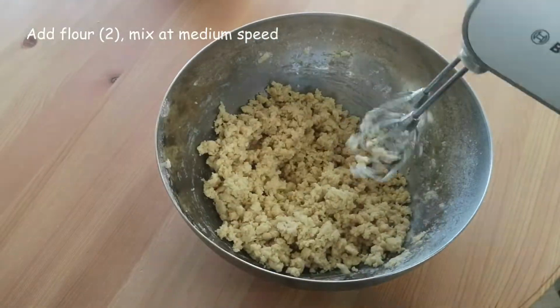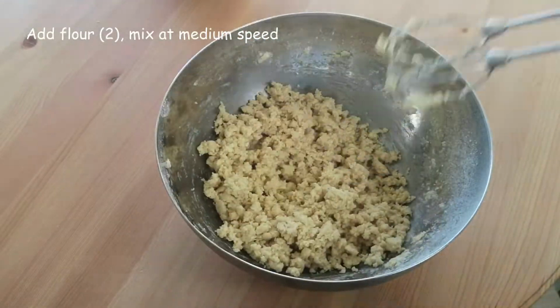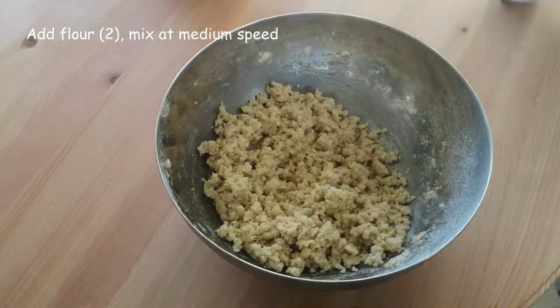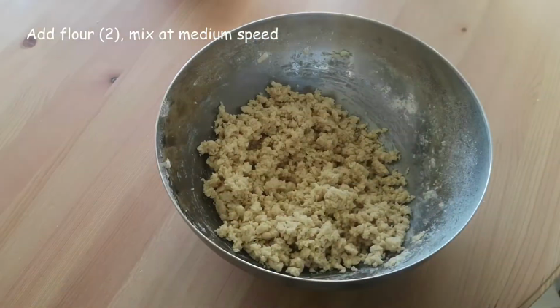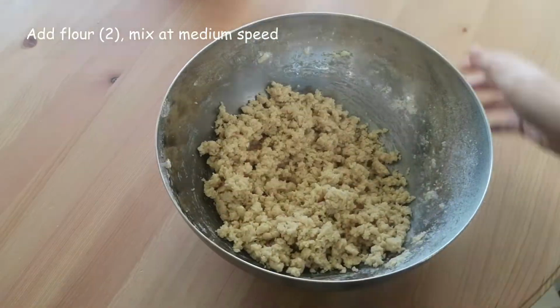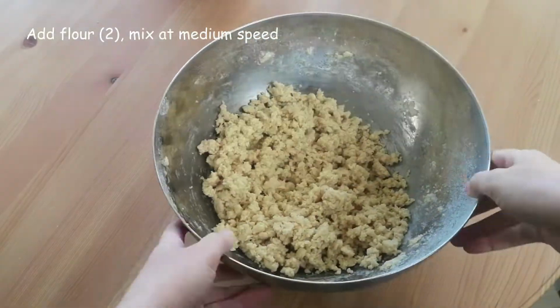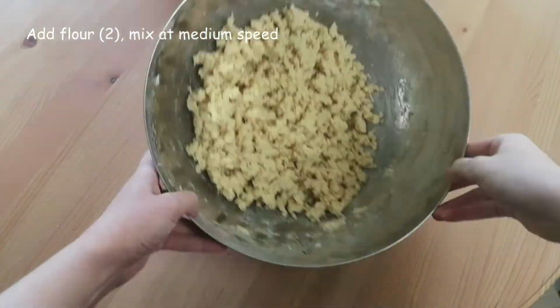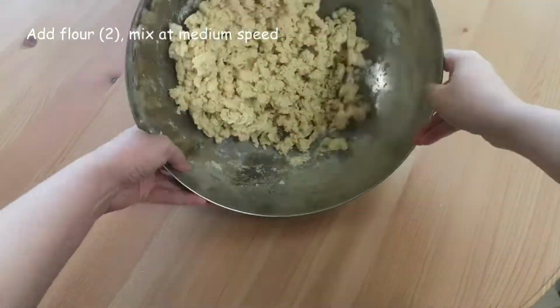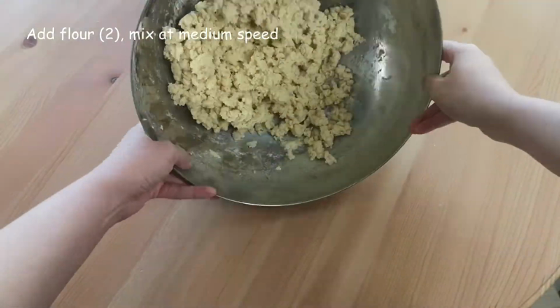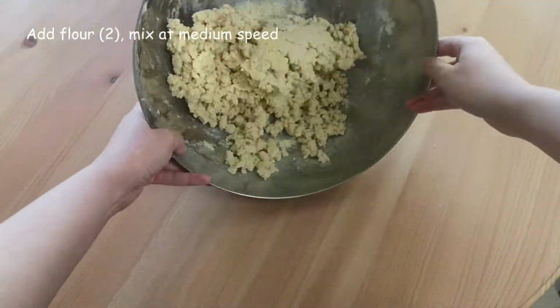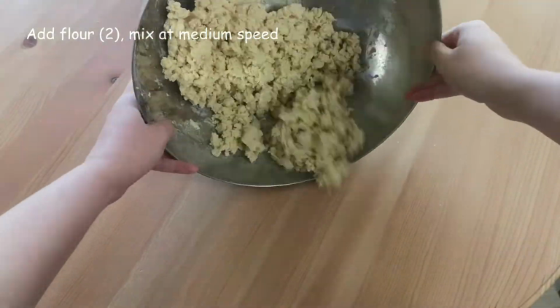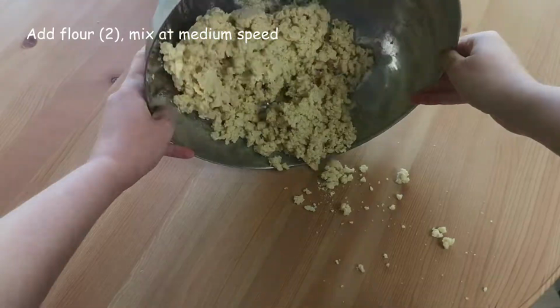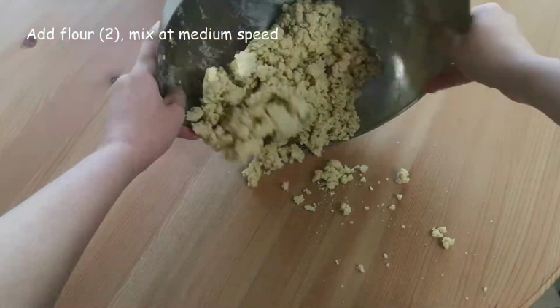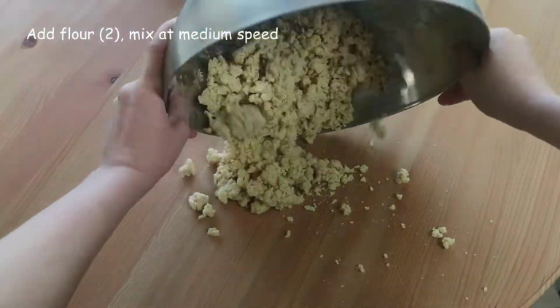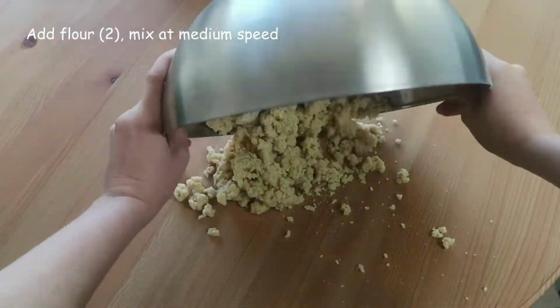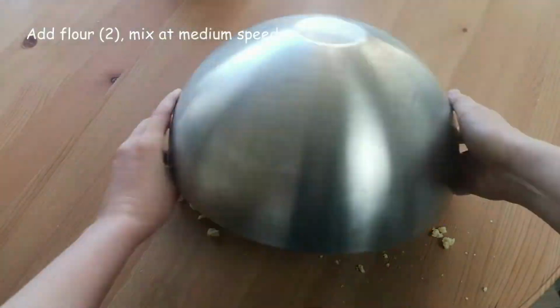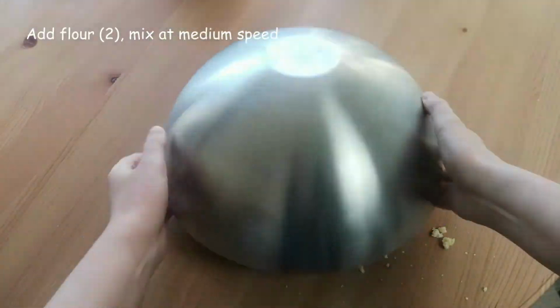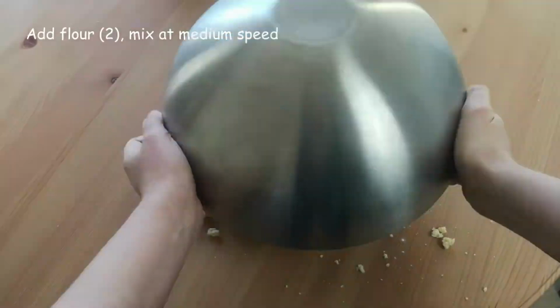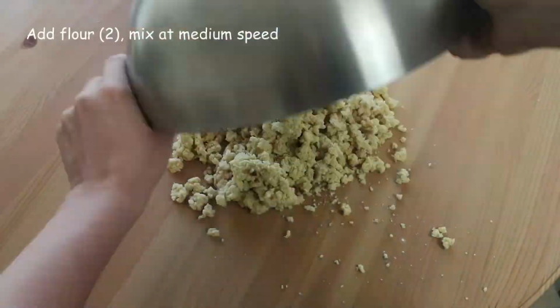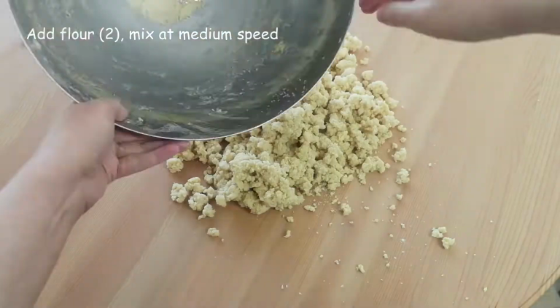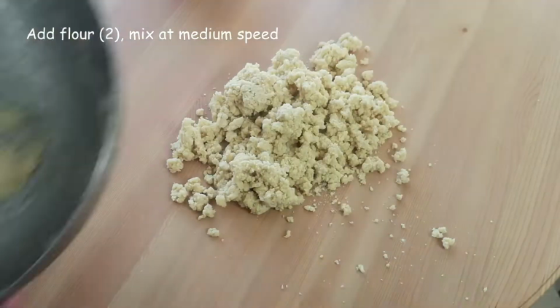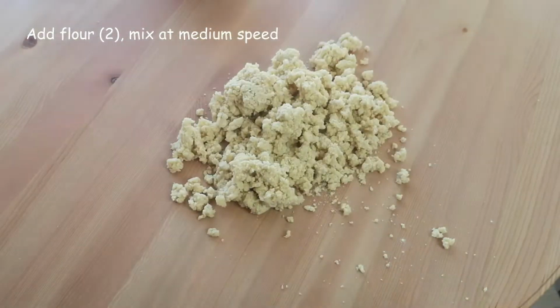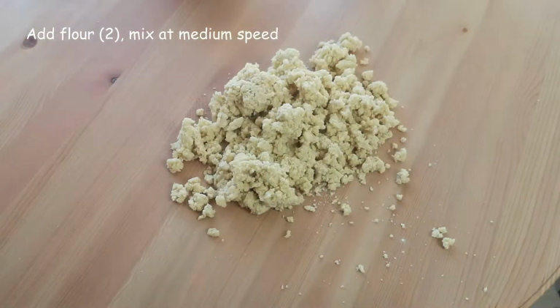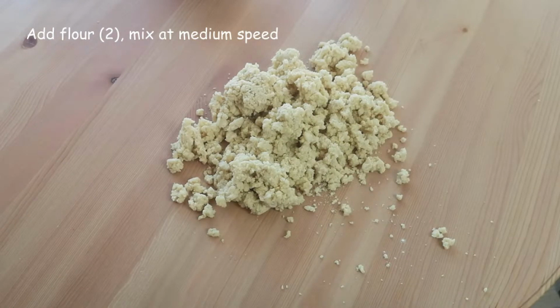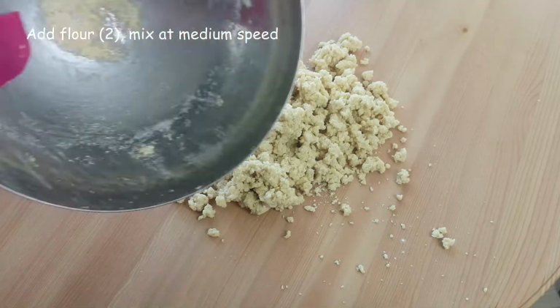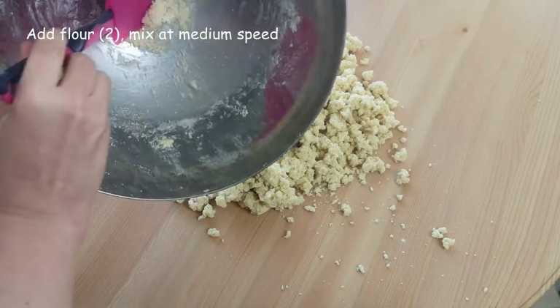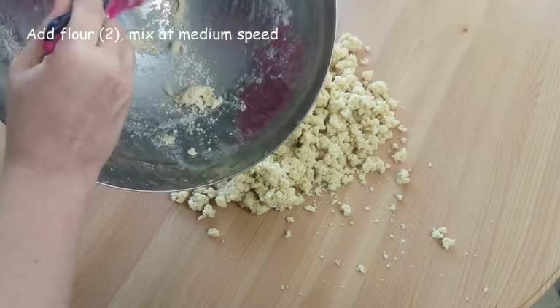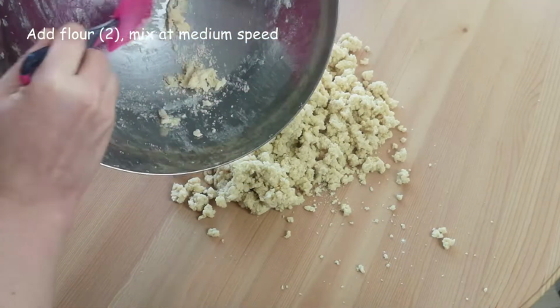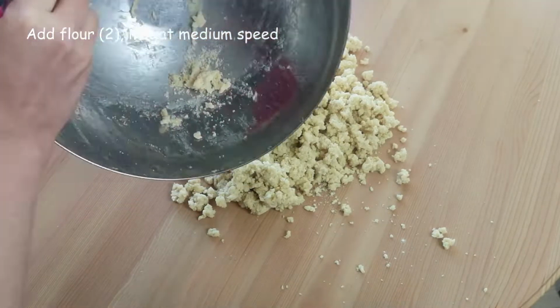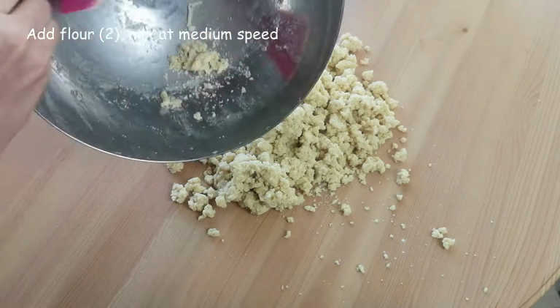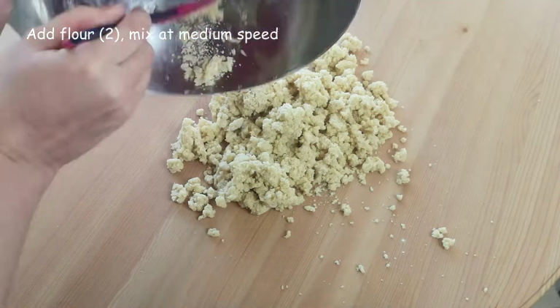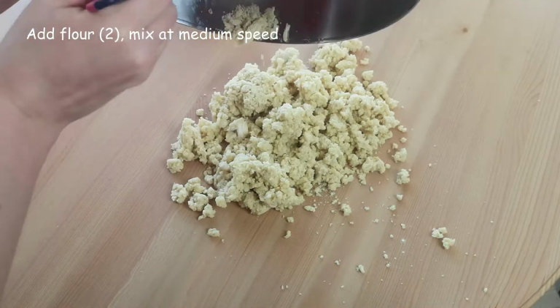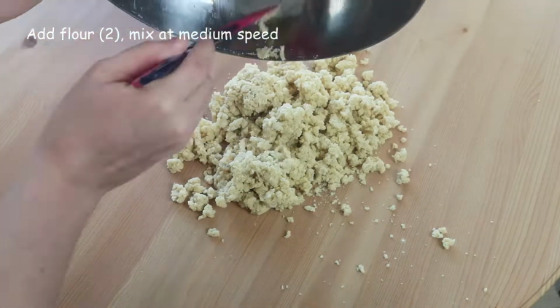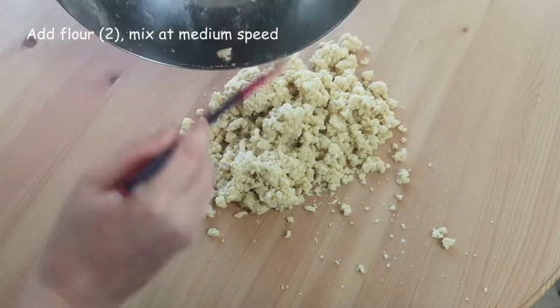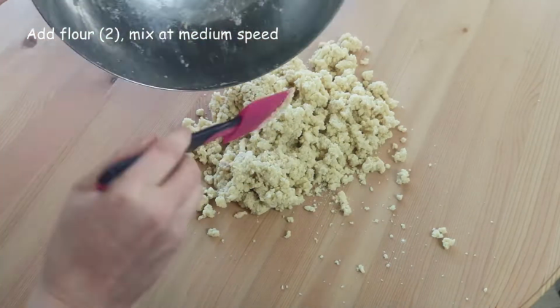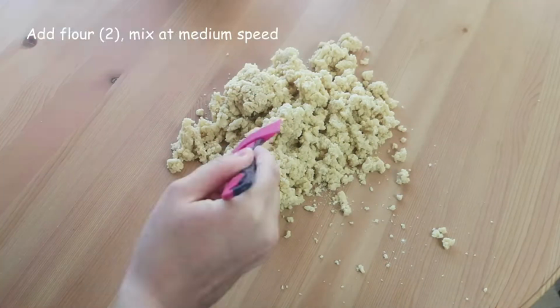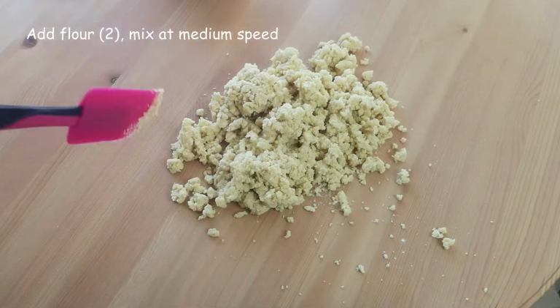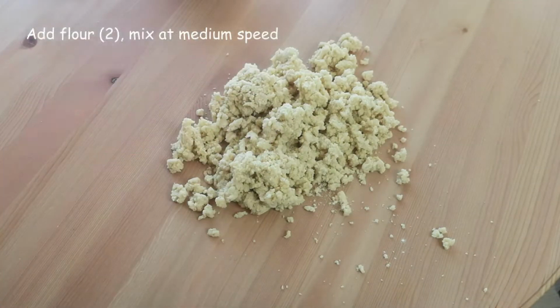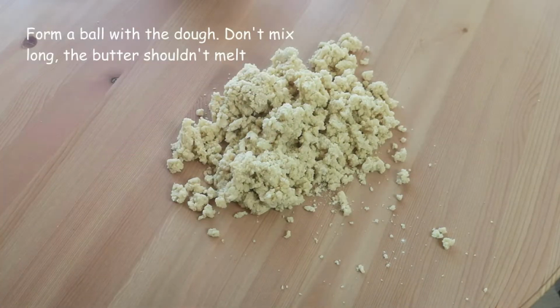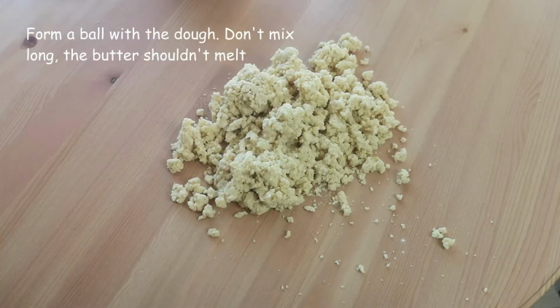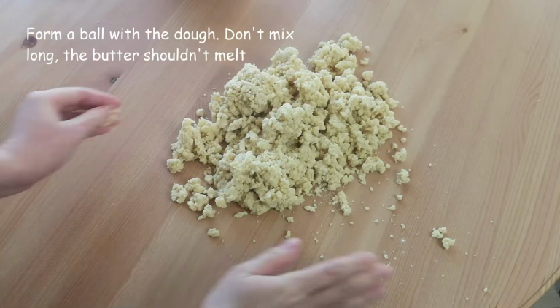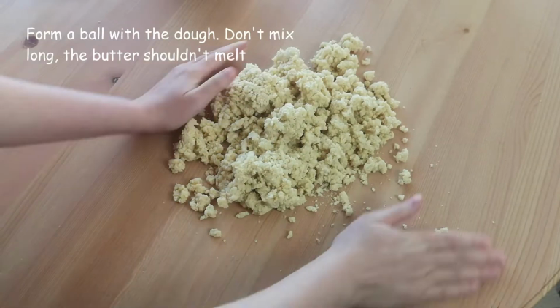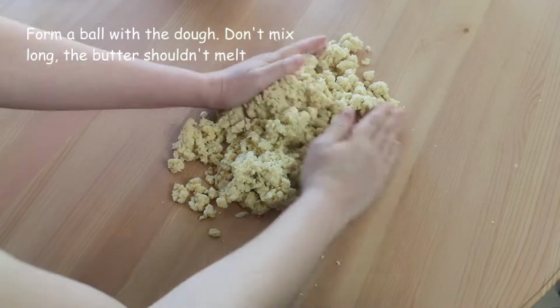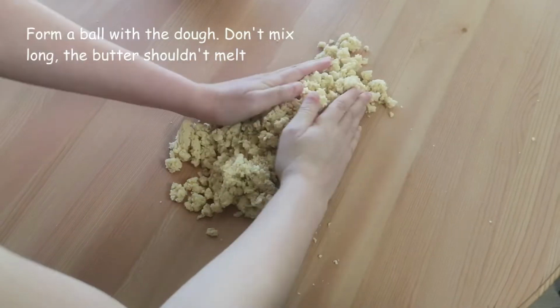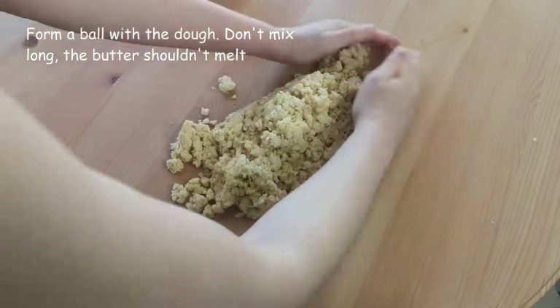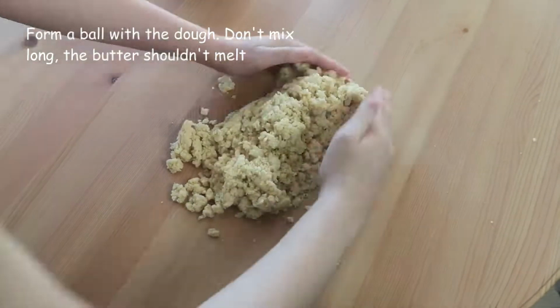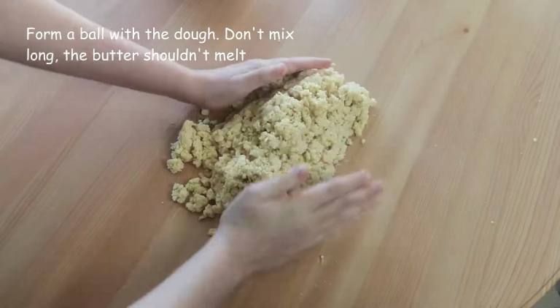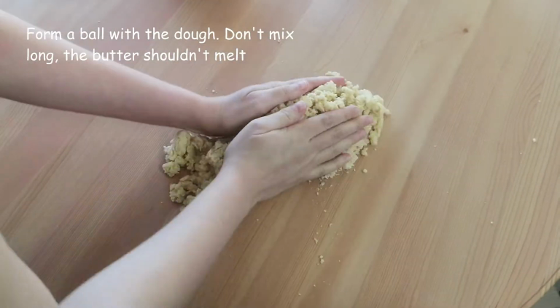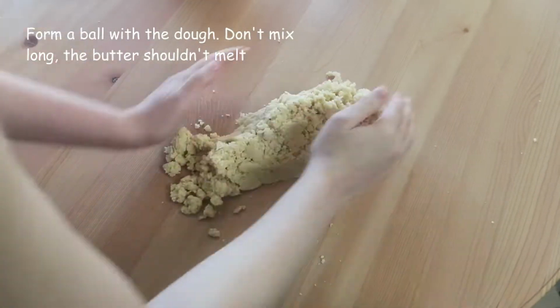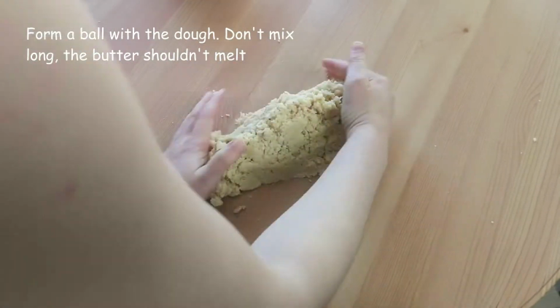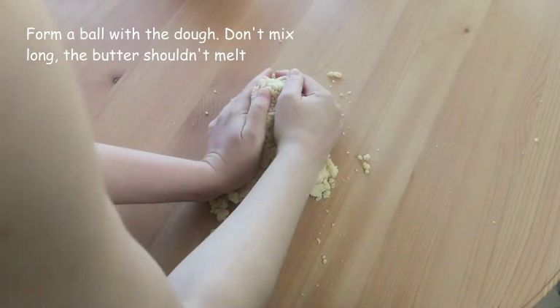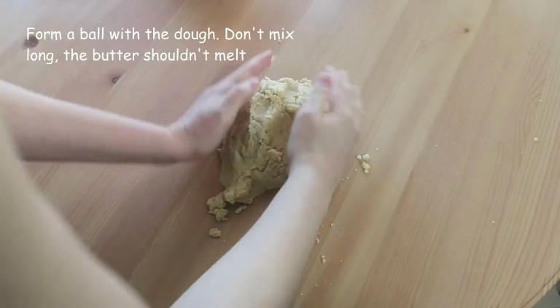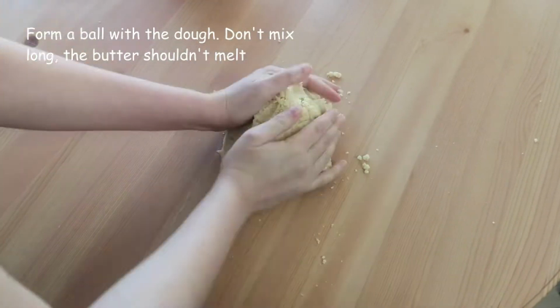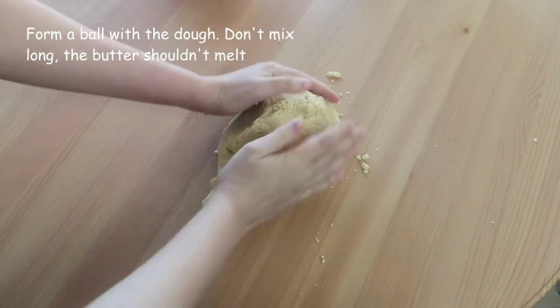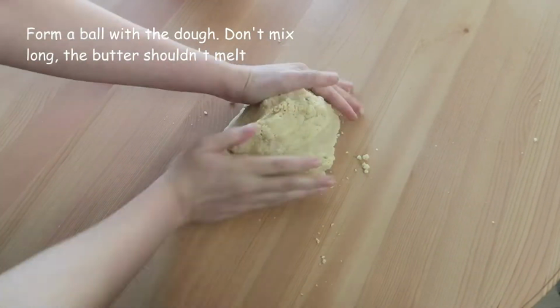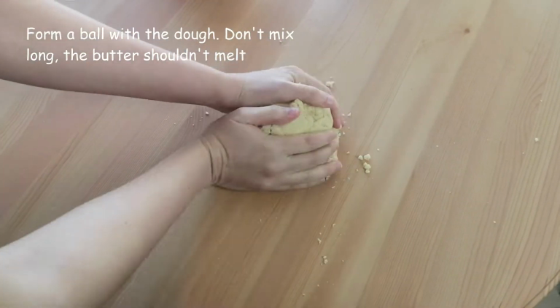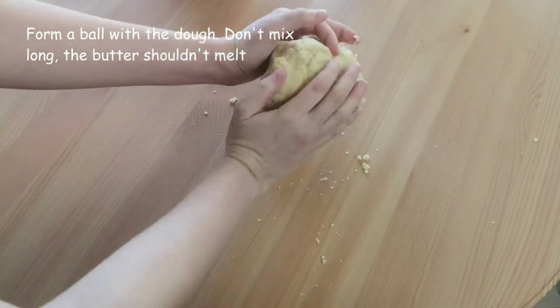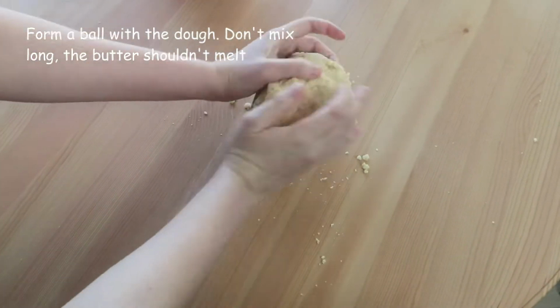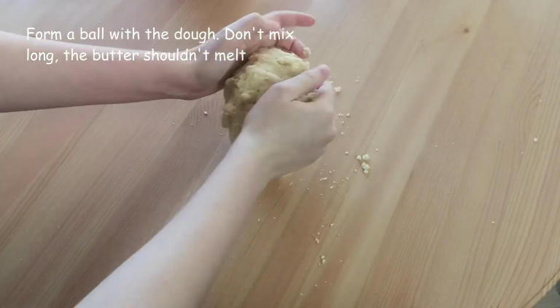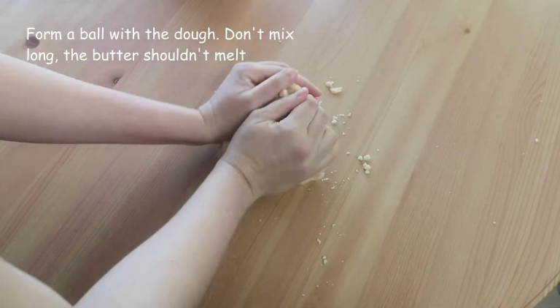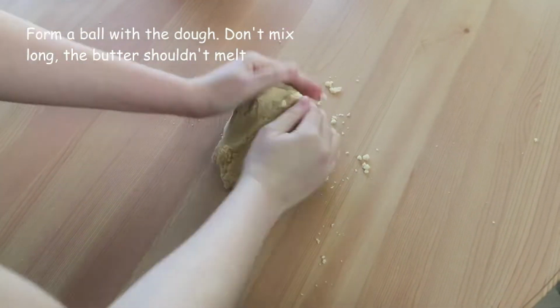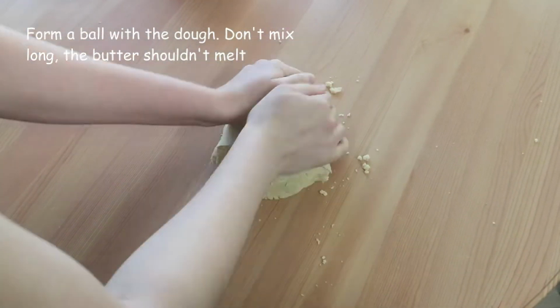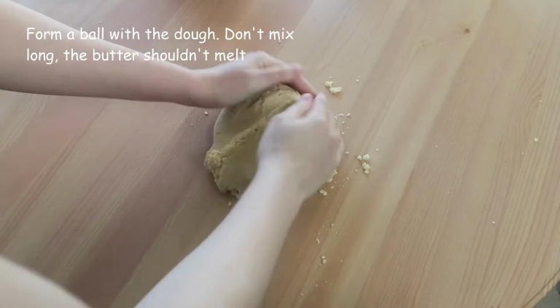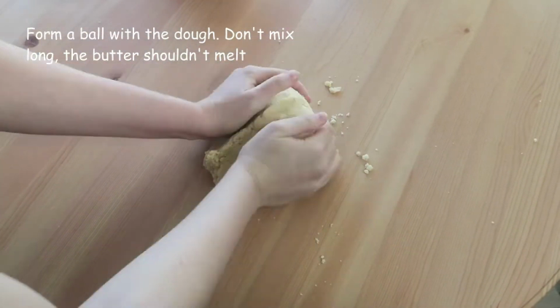Remove the dough from the bowl and finish mixing it with your hands. But don't mix too long — we shouldn't let the butter melt.